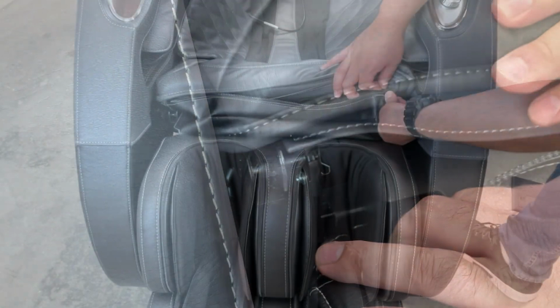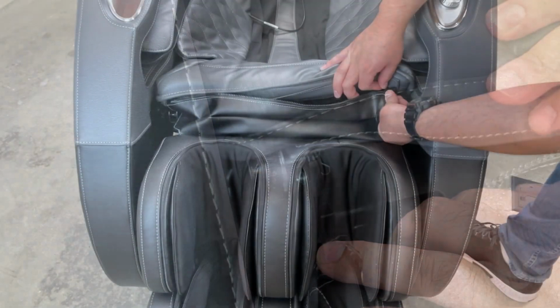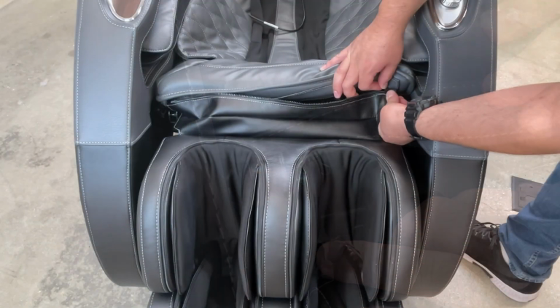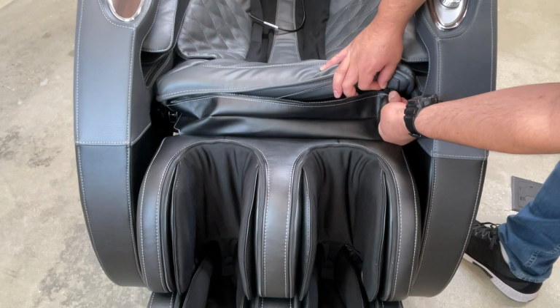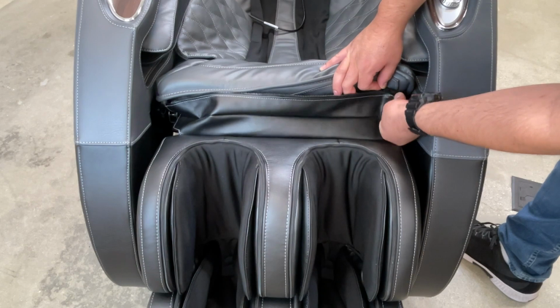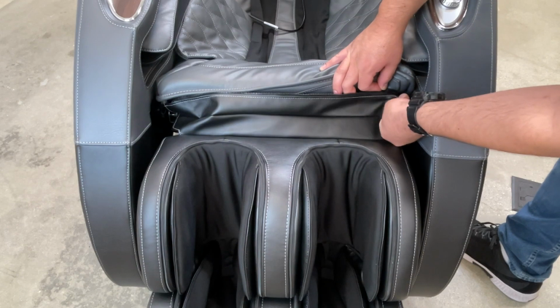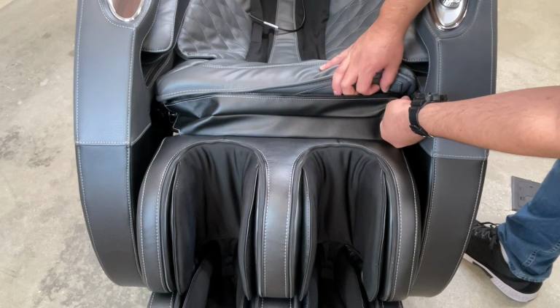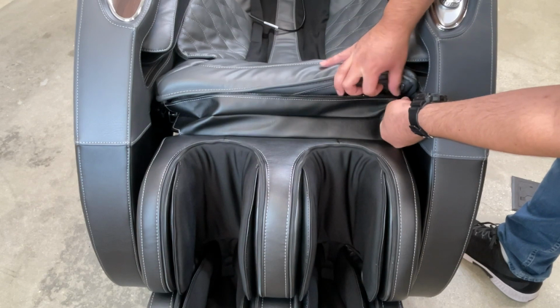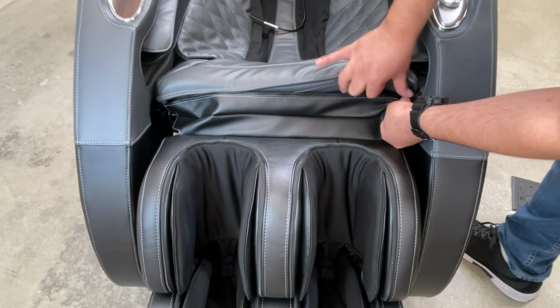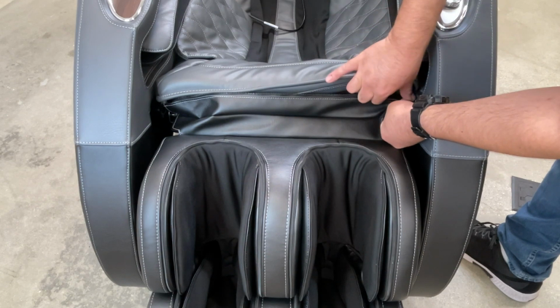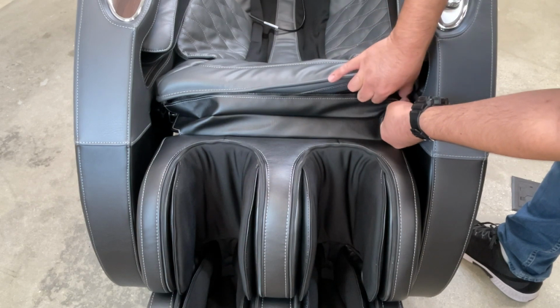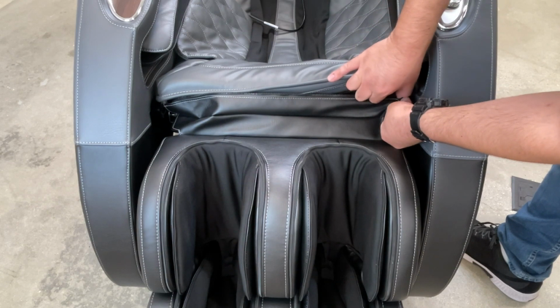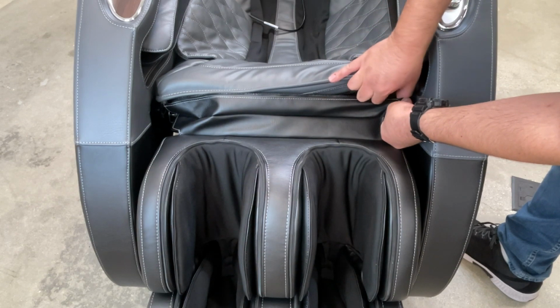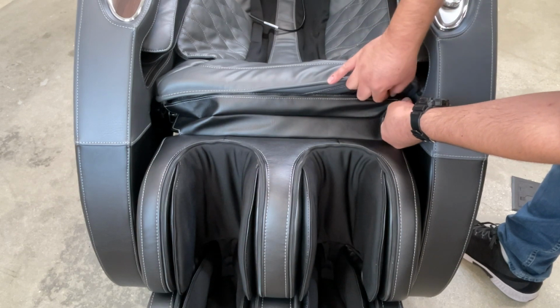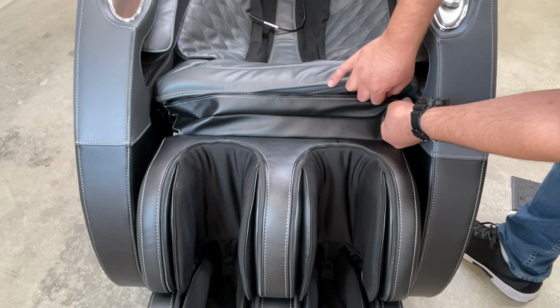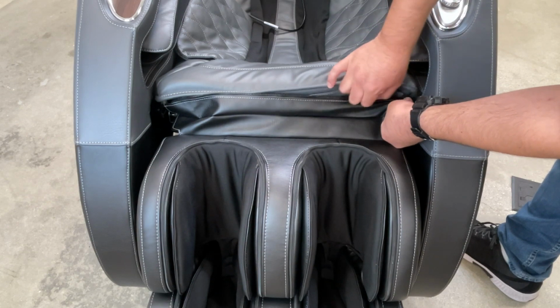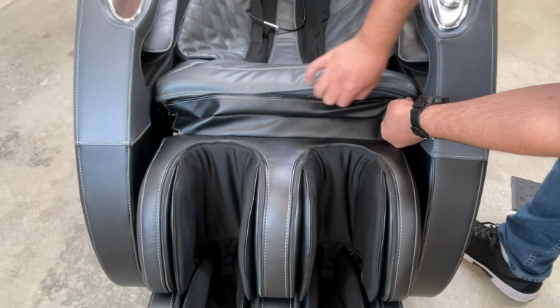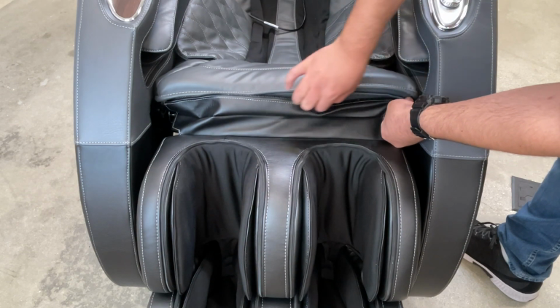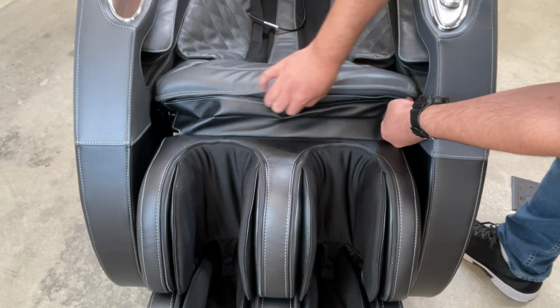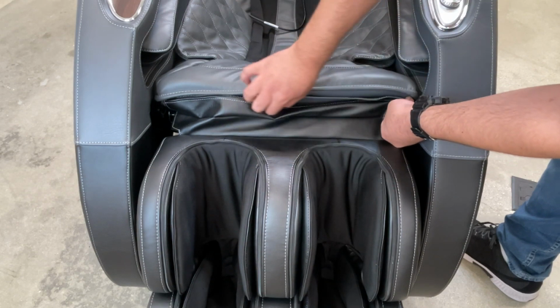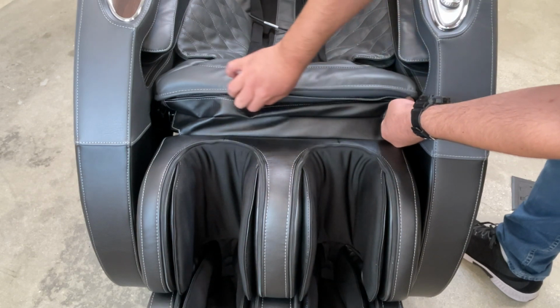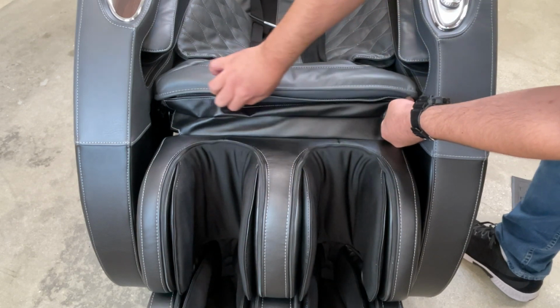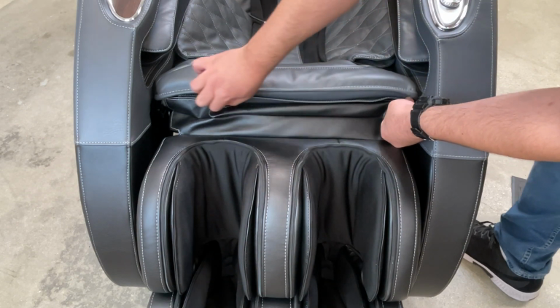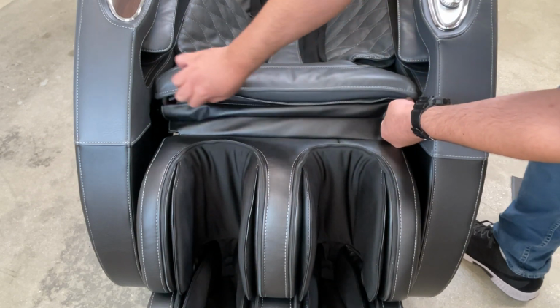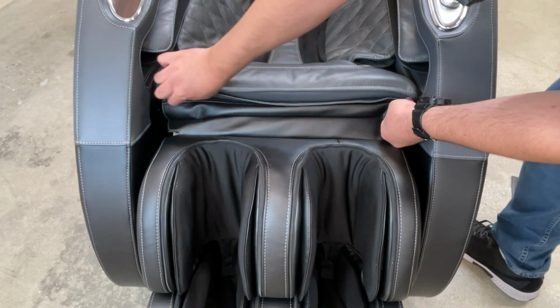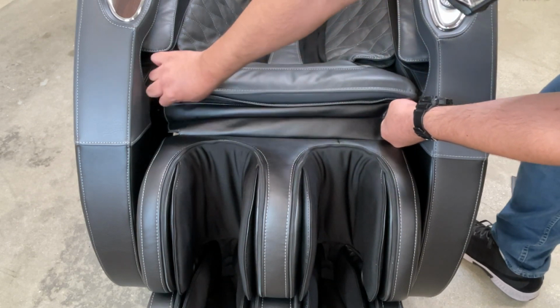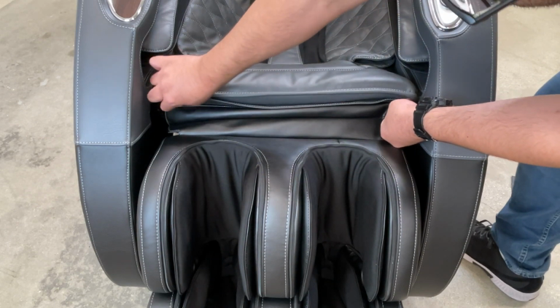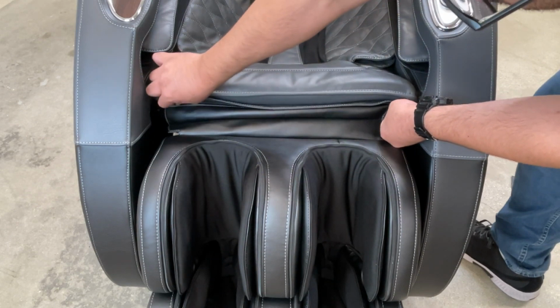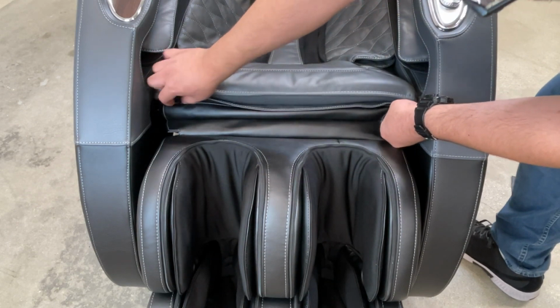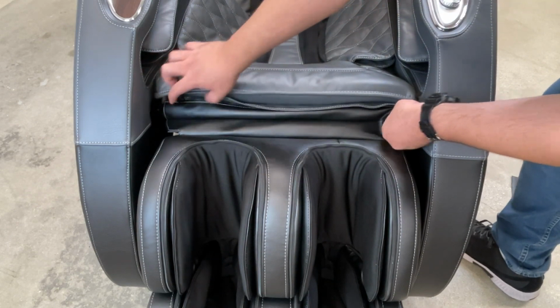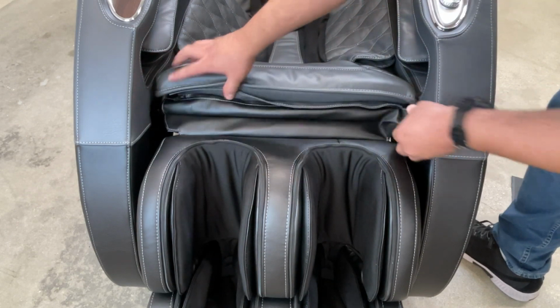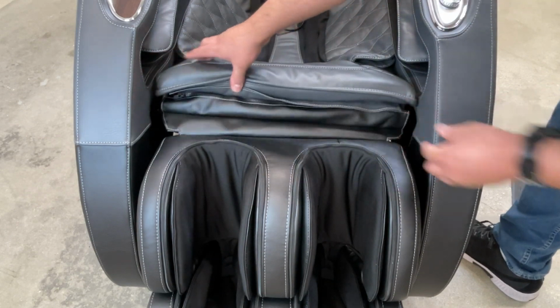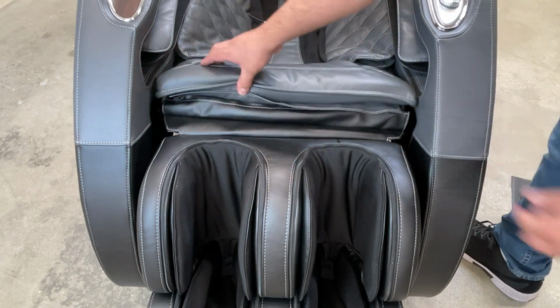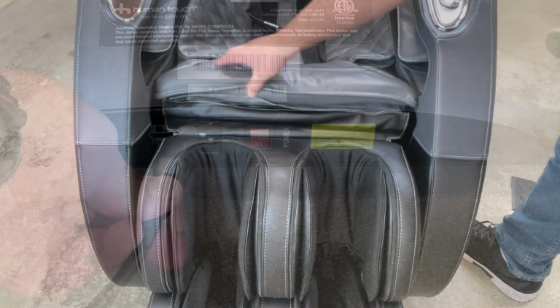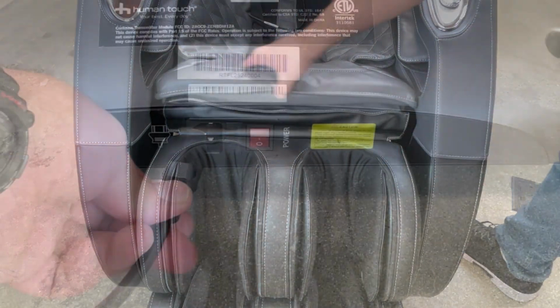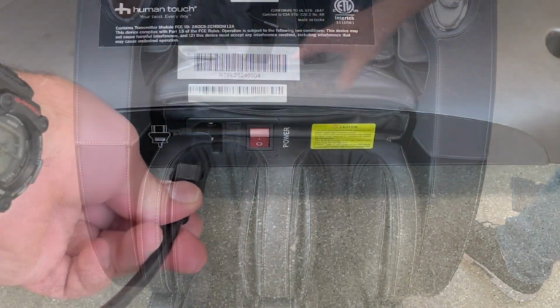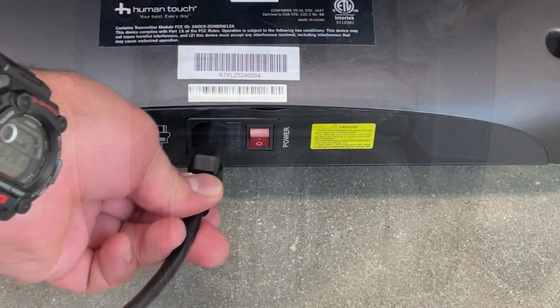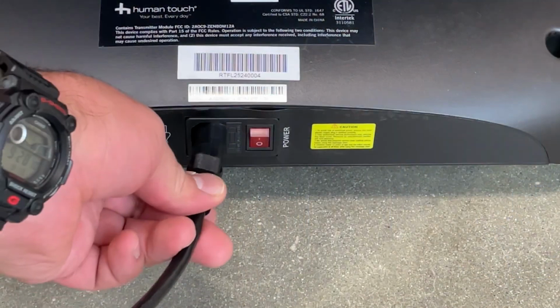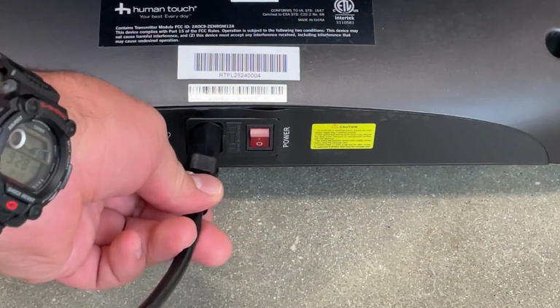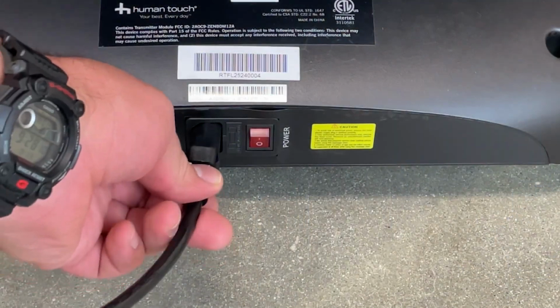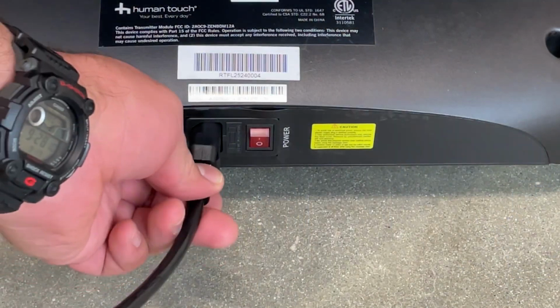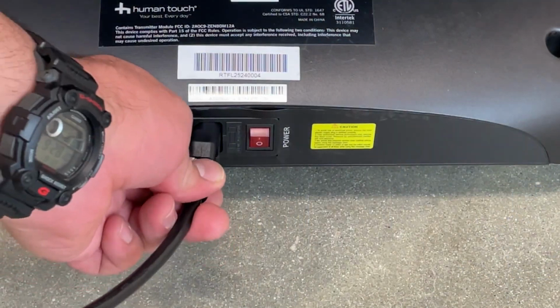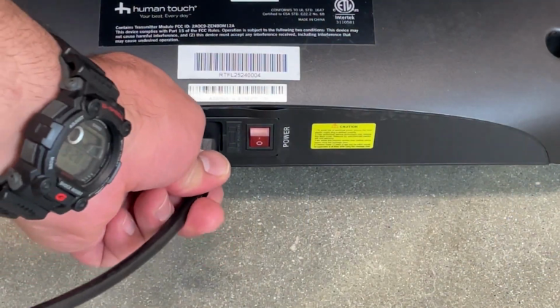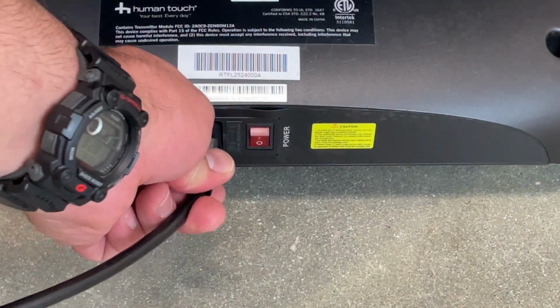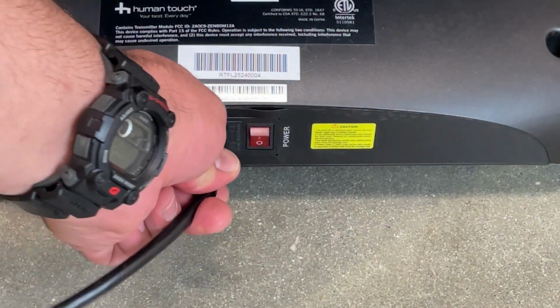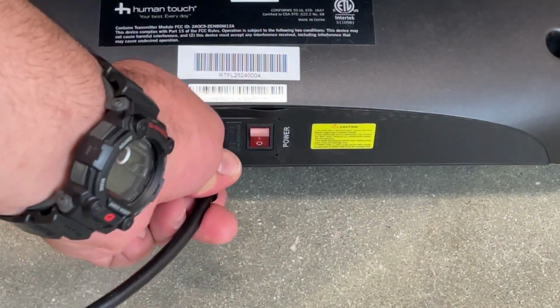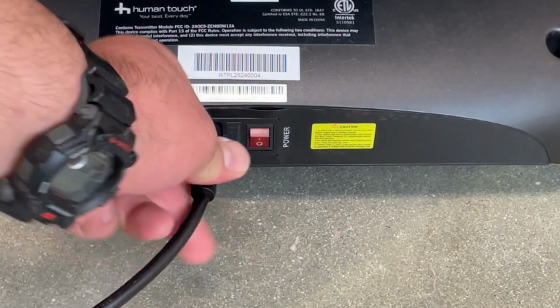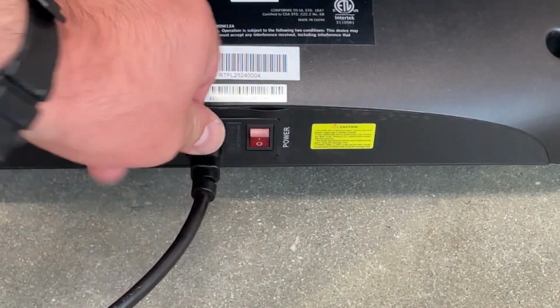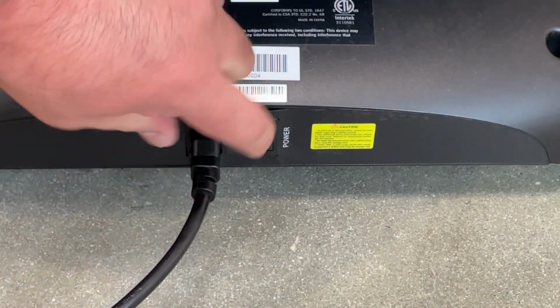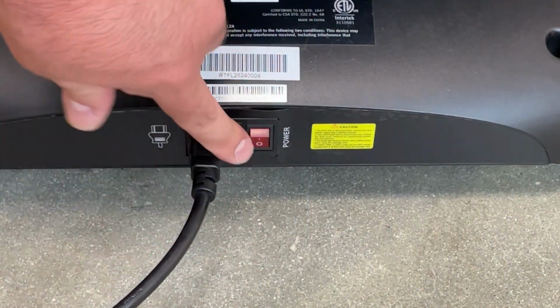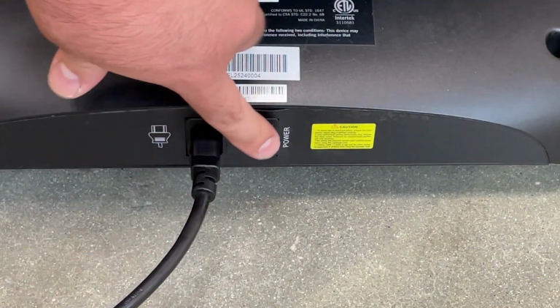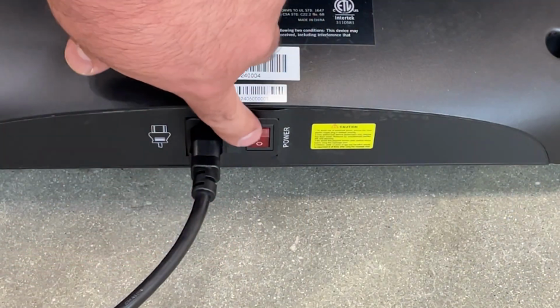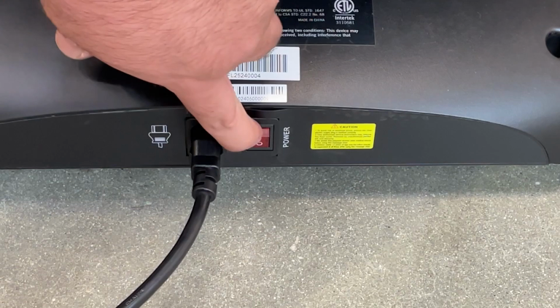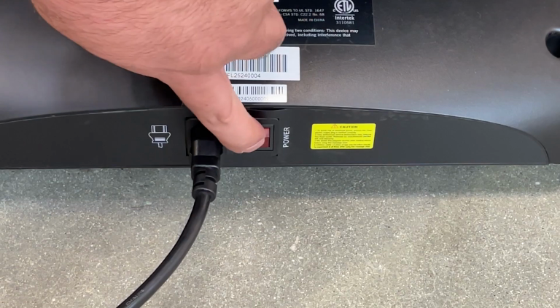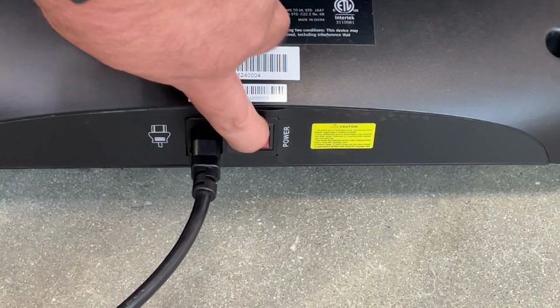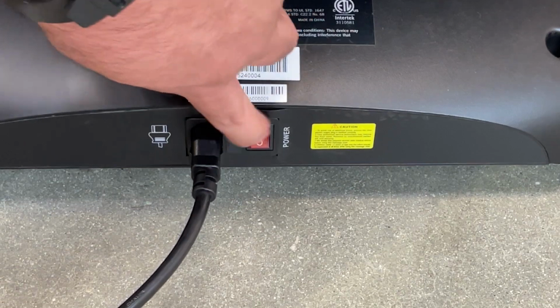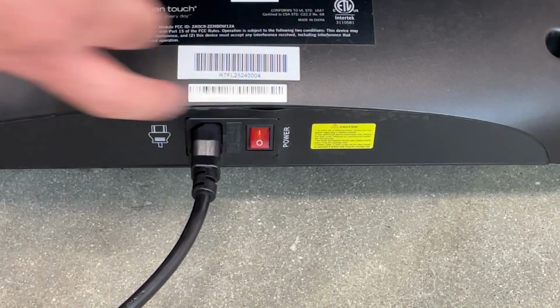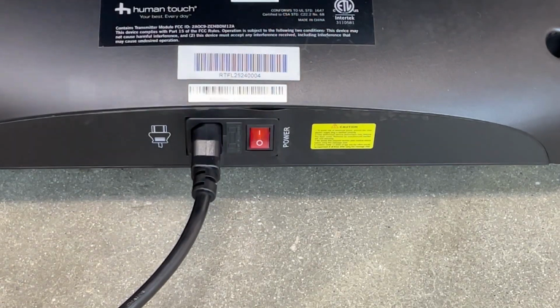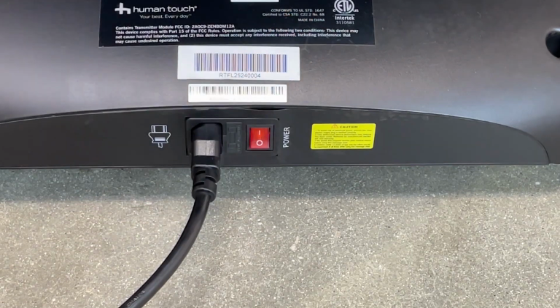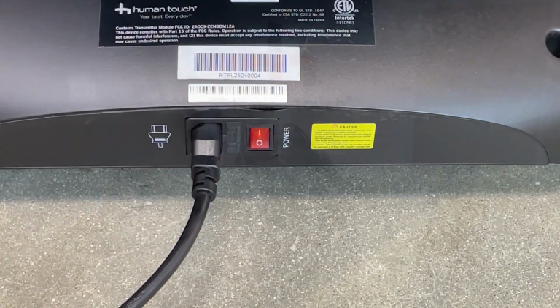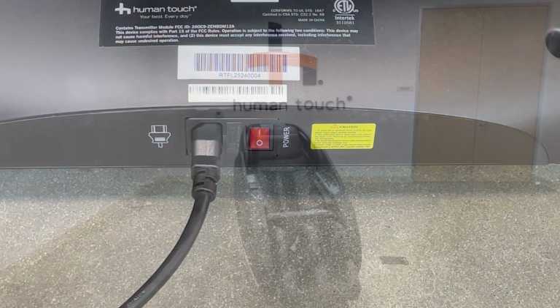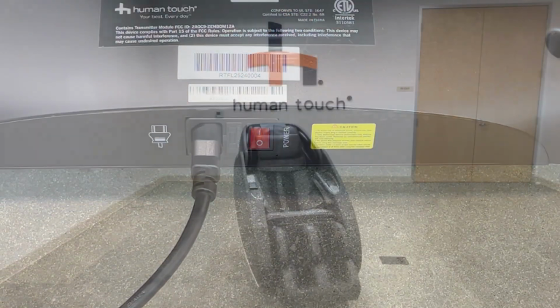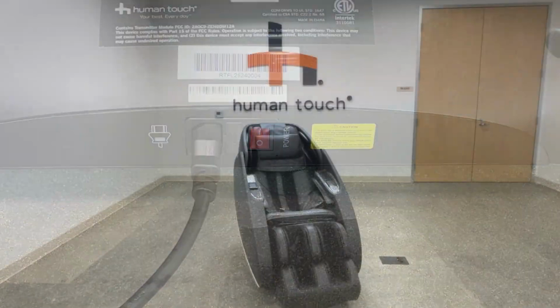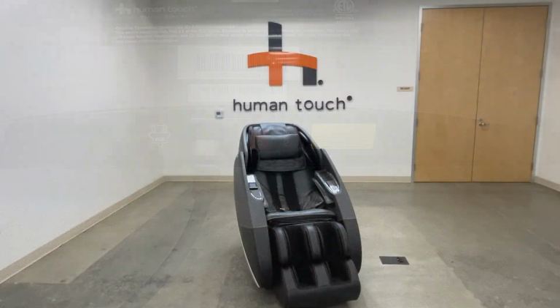Zip the foot and calf massager to the front of the body pad. Finally, plug in the chair, power it on, and you're done.